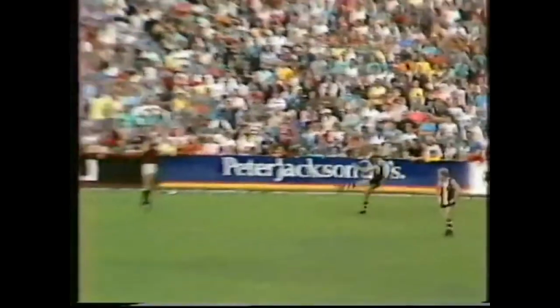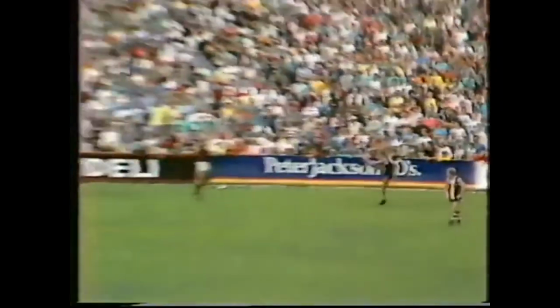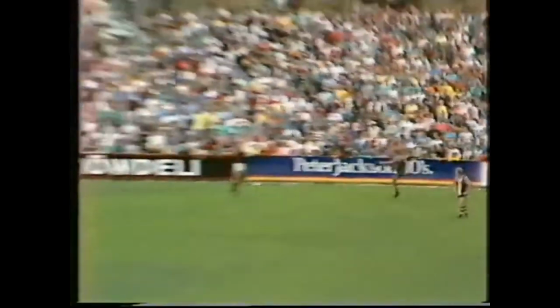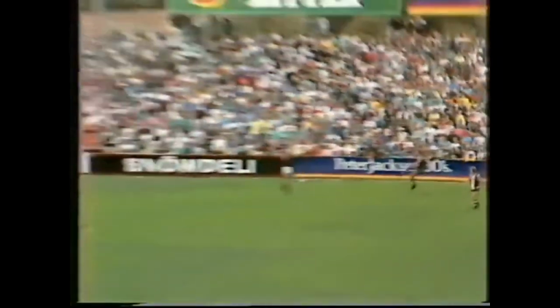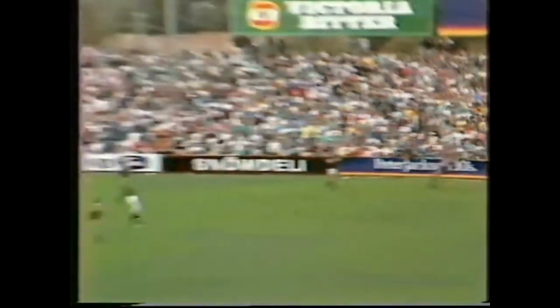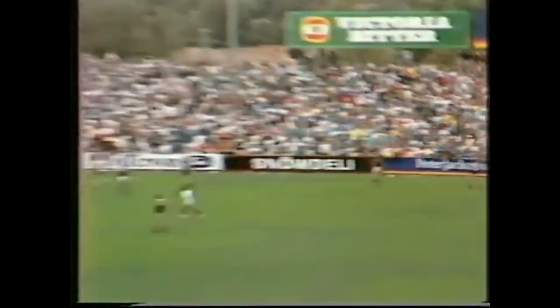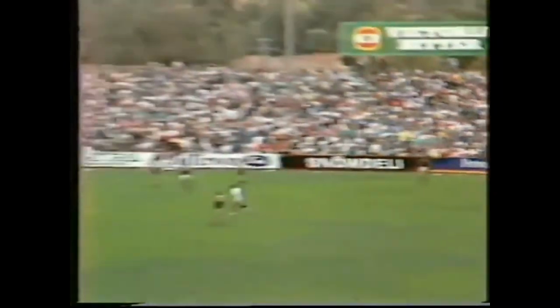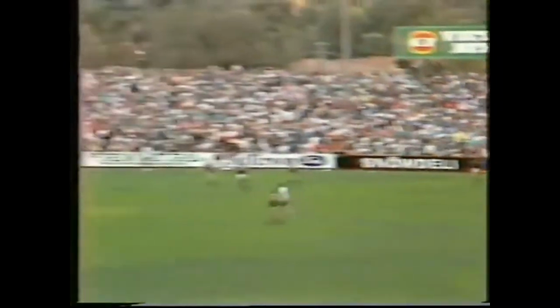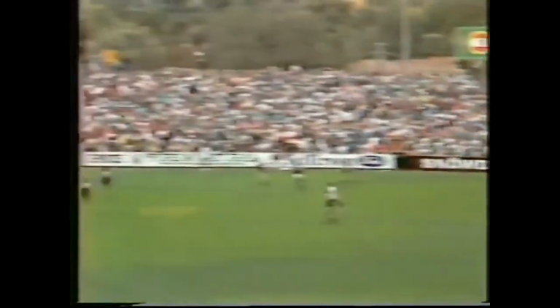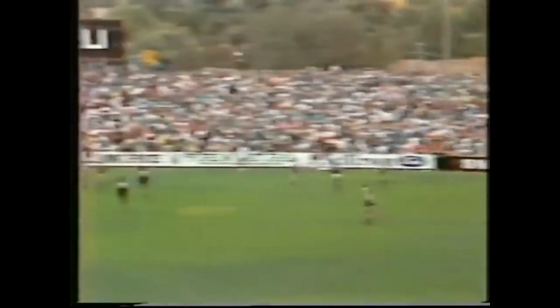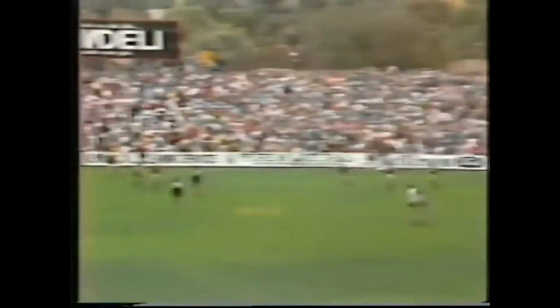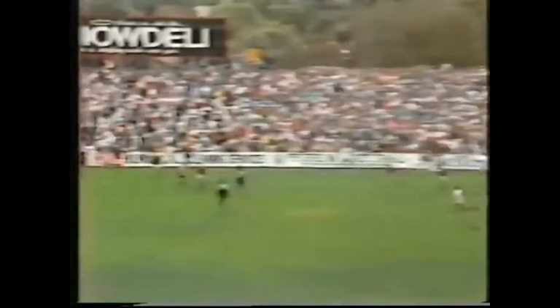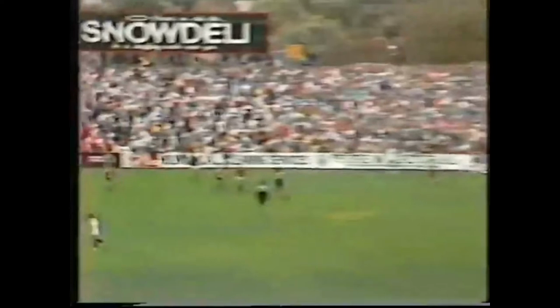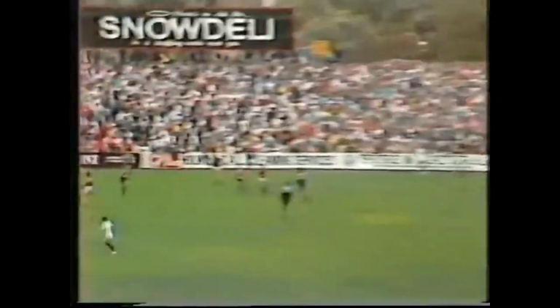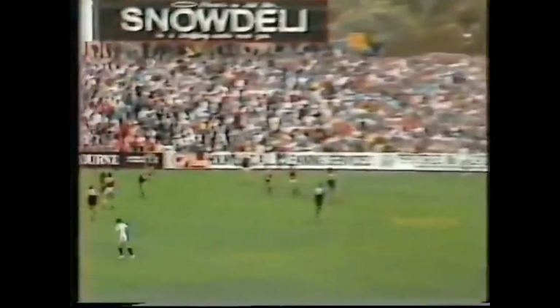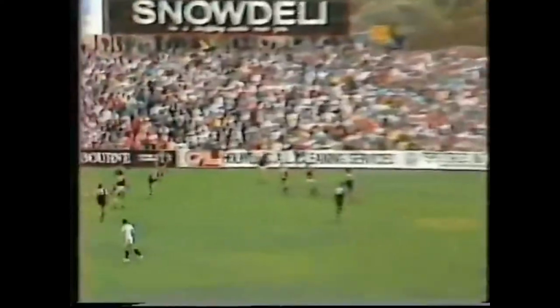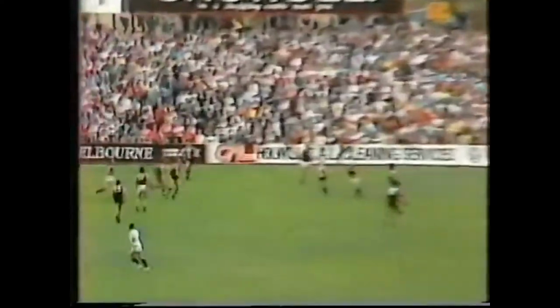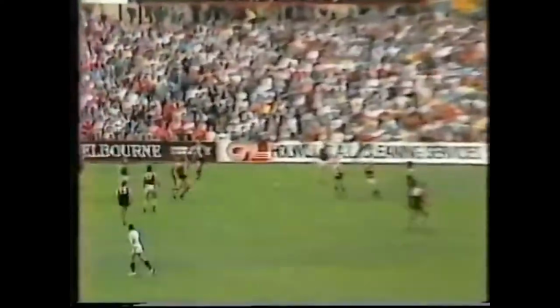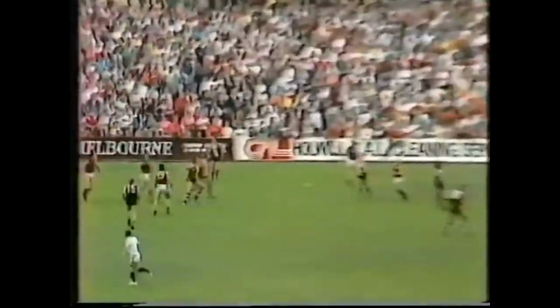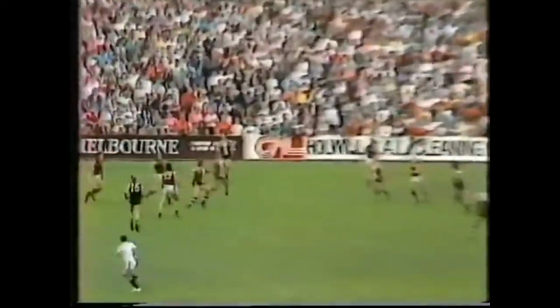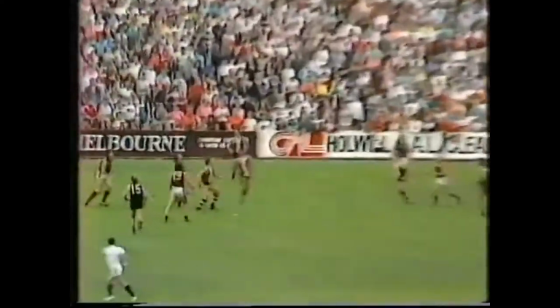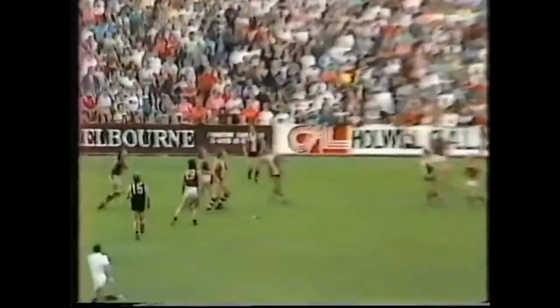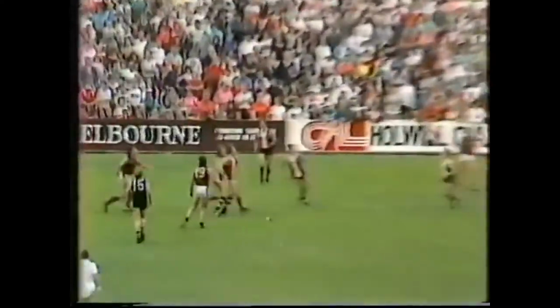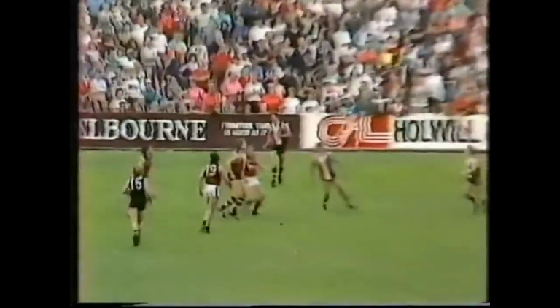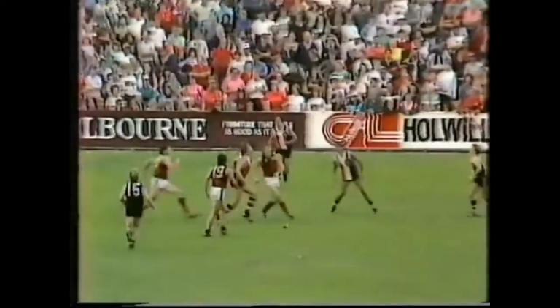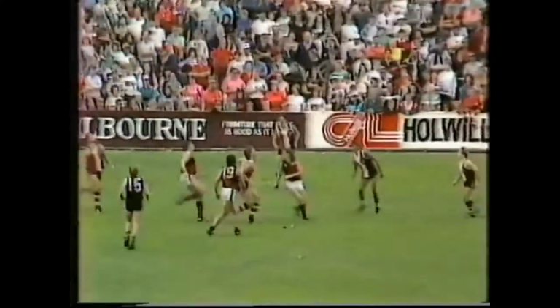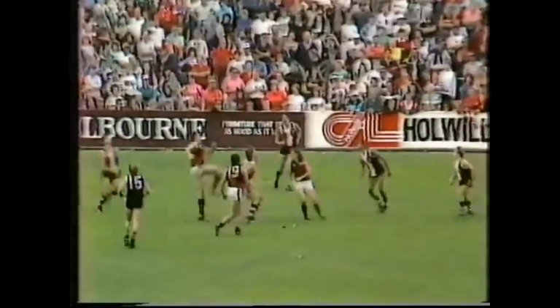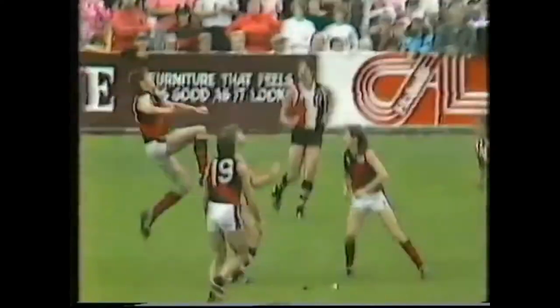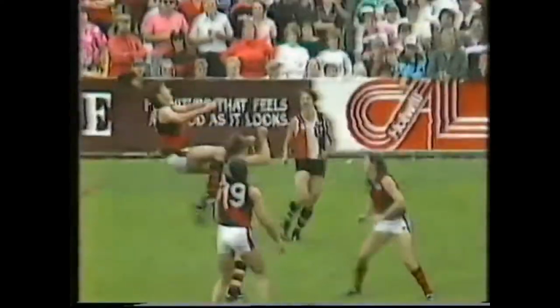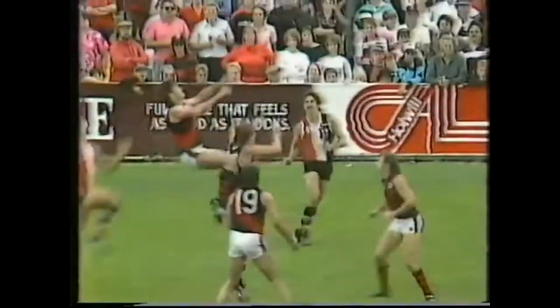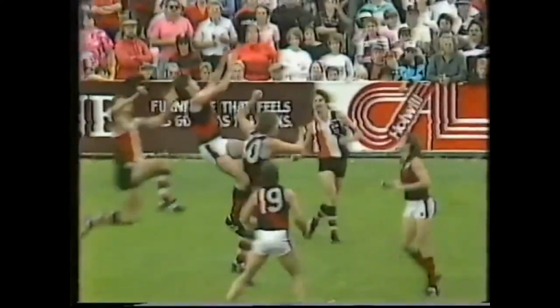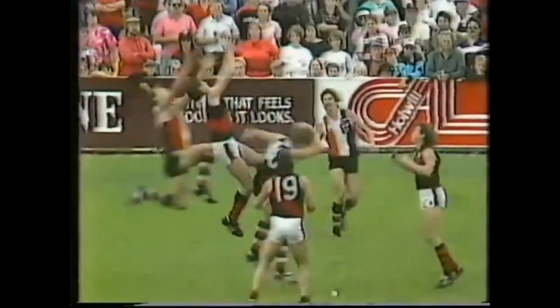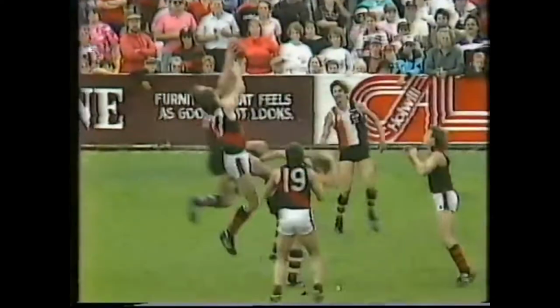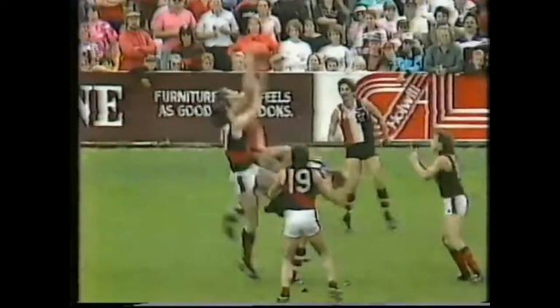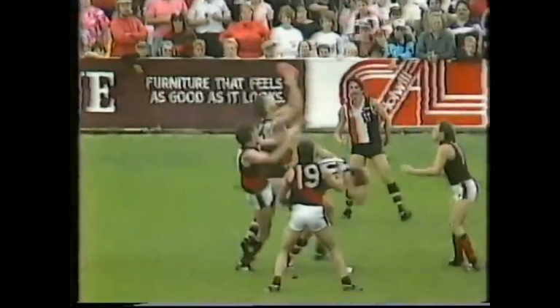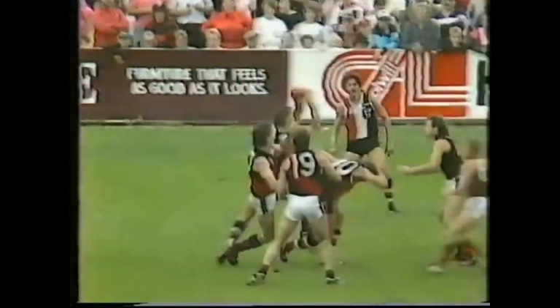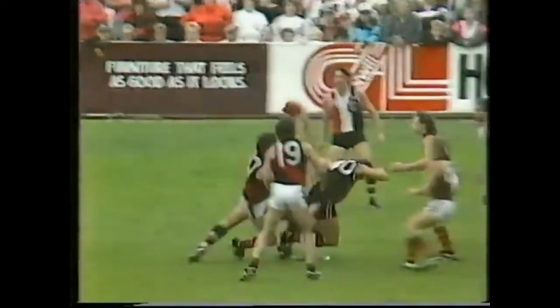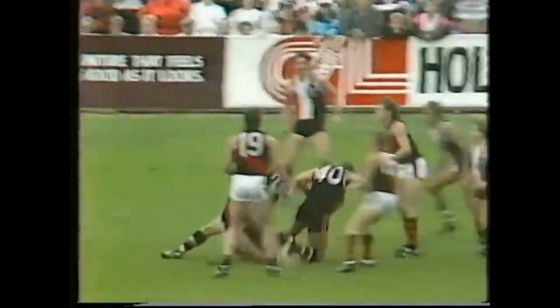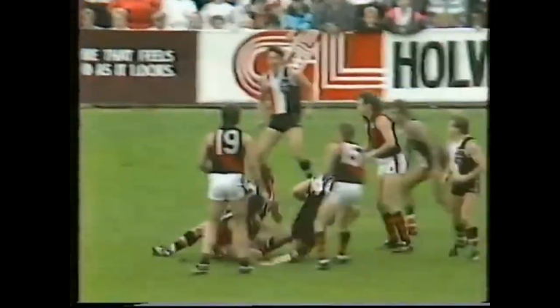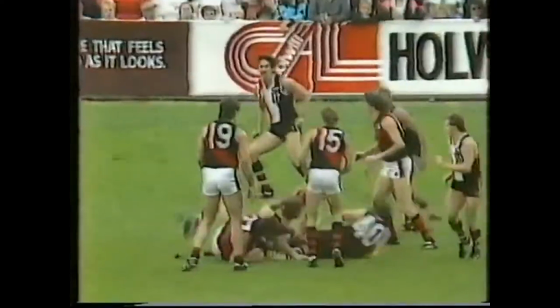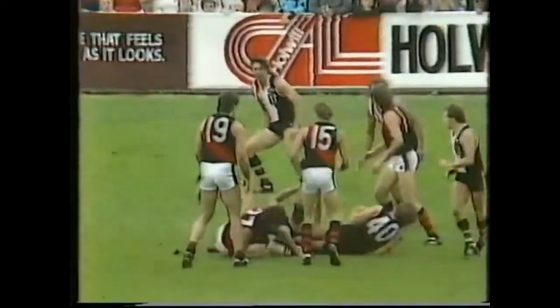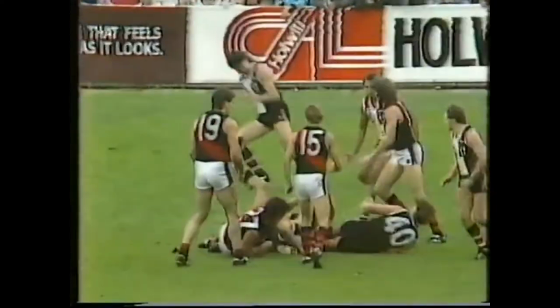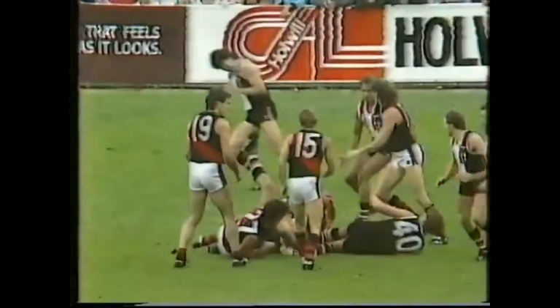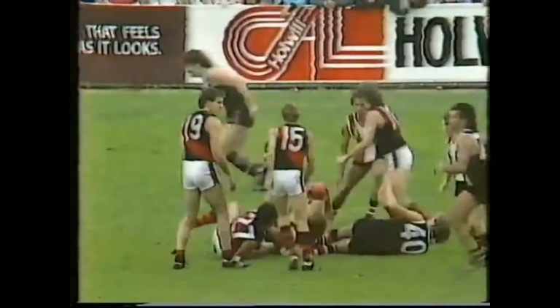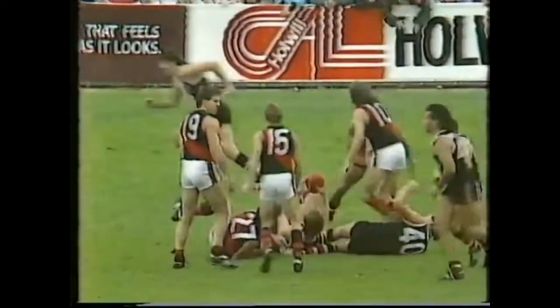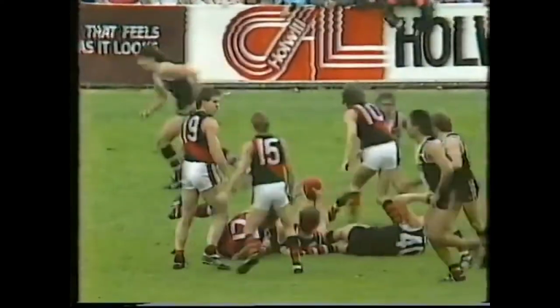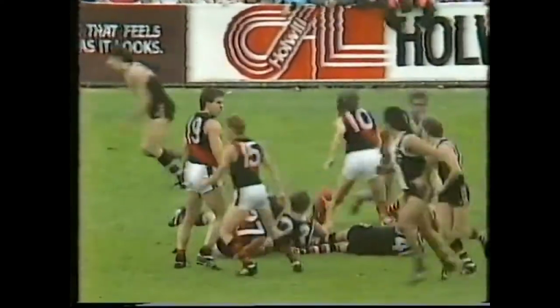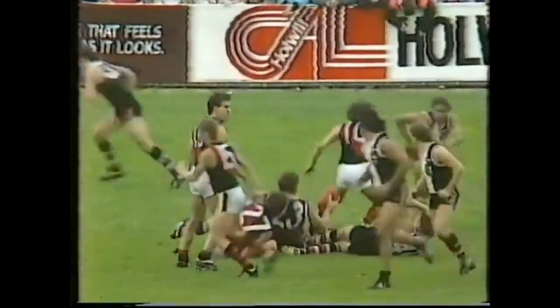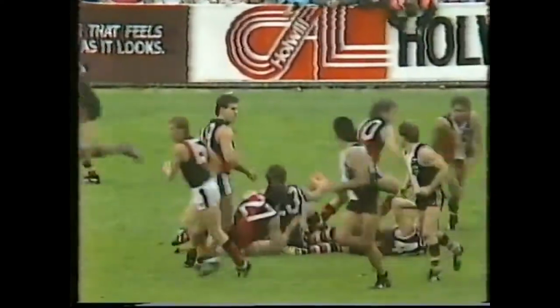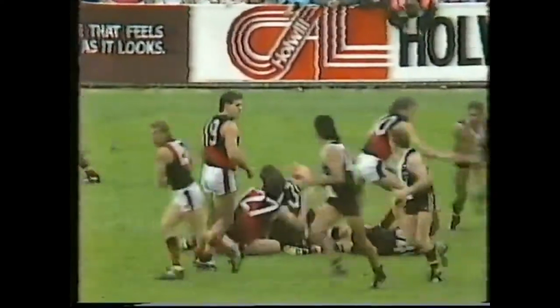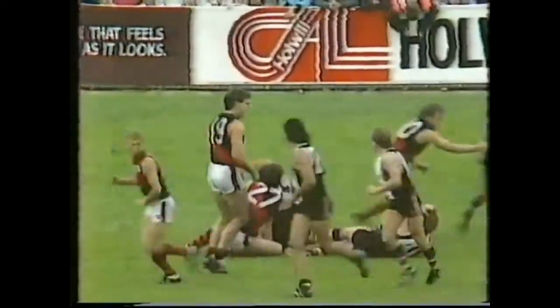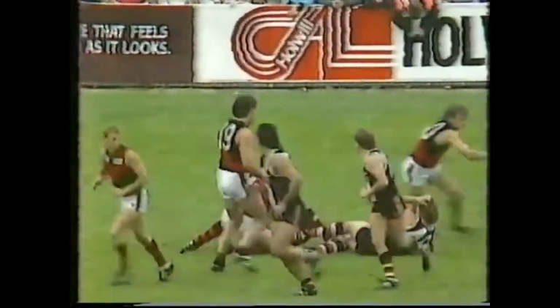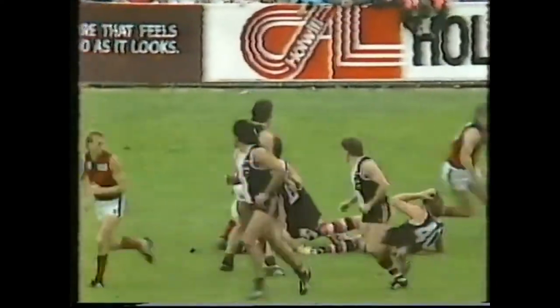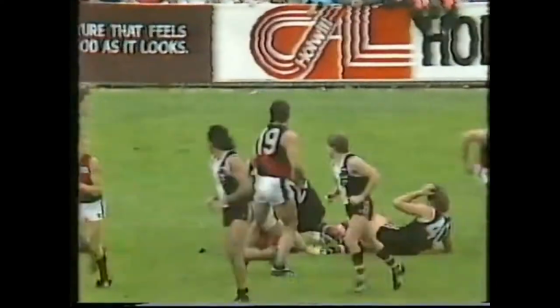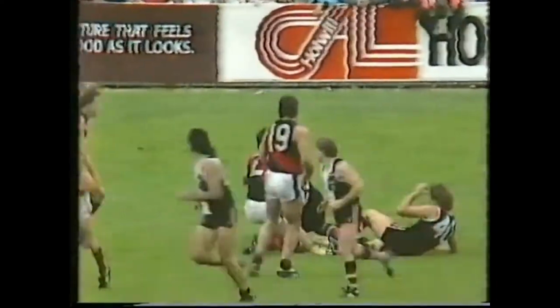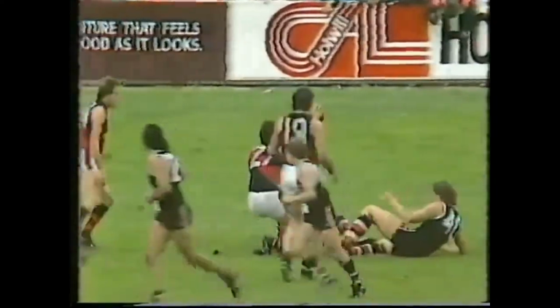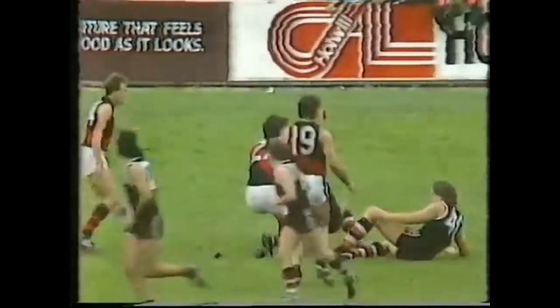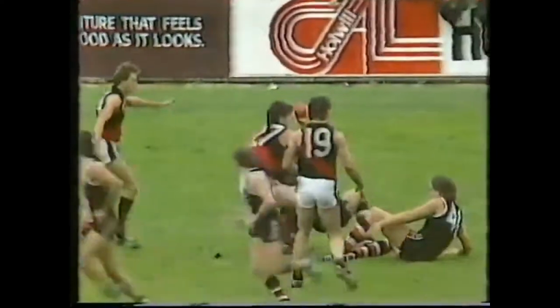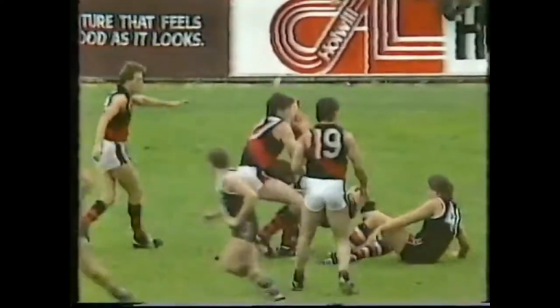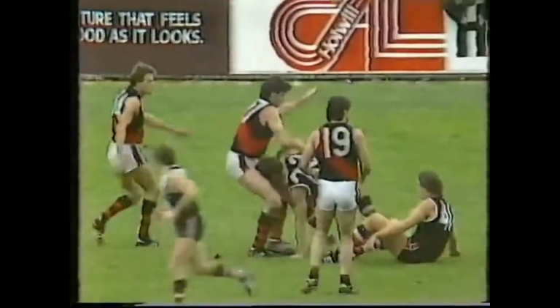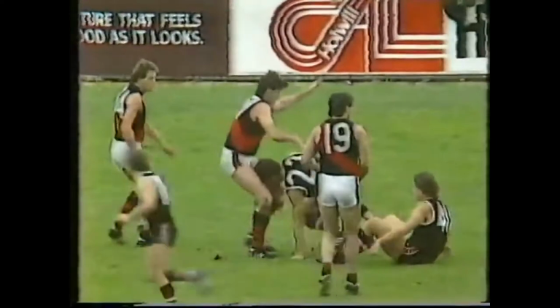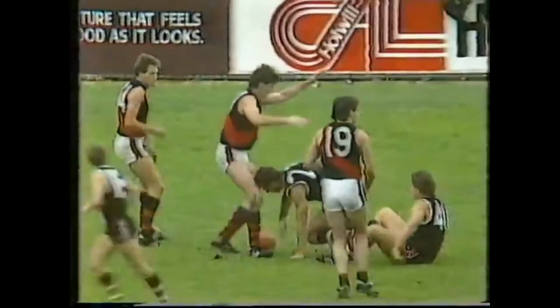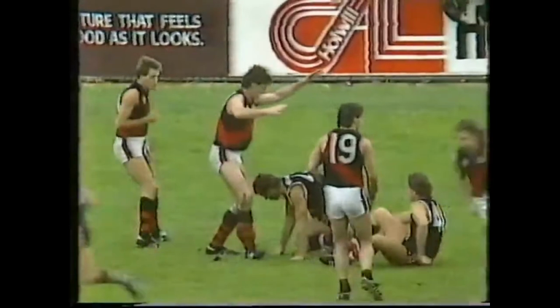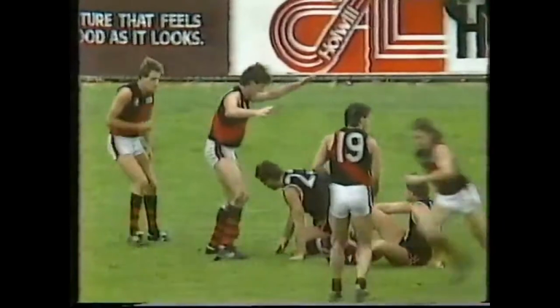He does it again from the back pocket, sends play towards the outer side wing. Madden, over the top — Lowe. A spectacular mark.